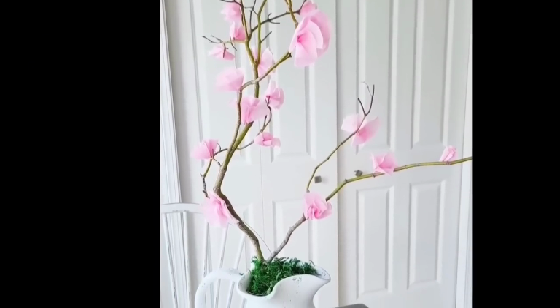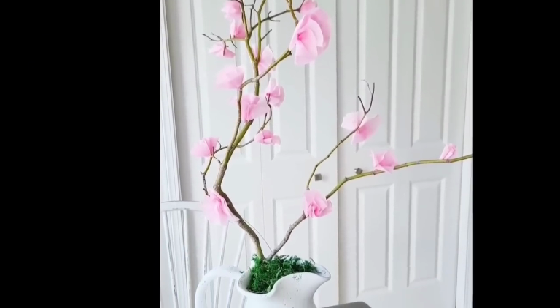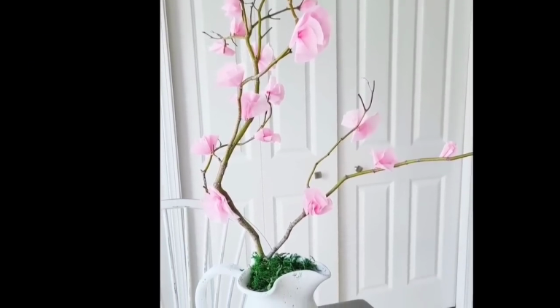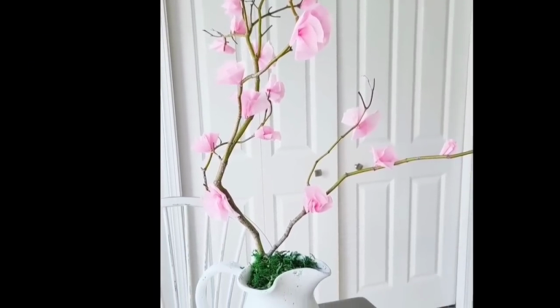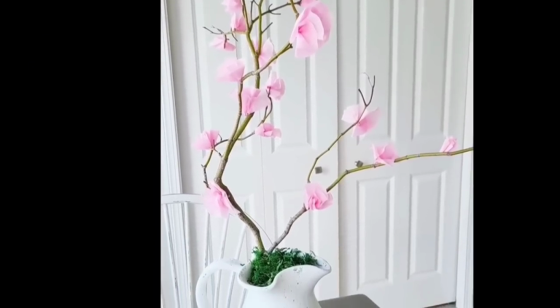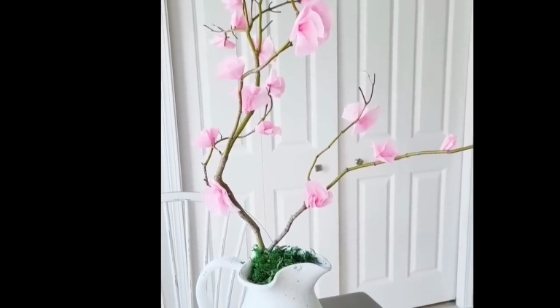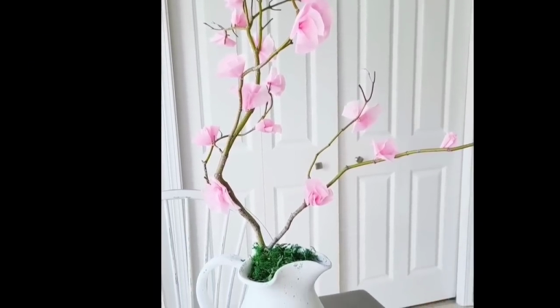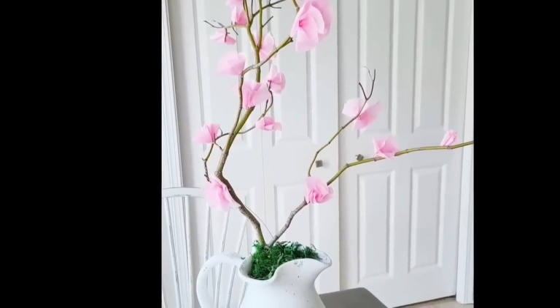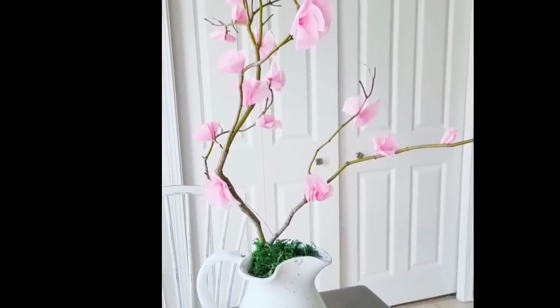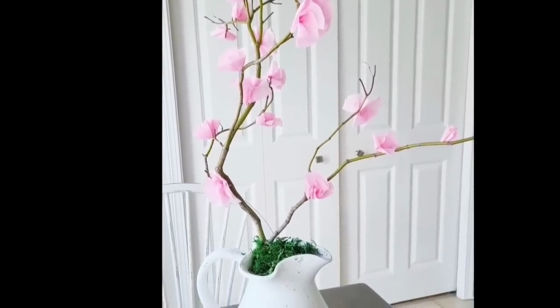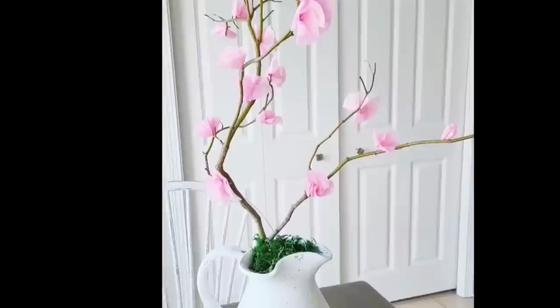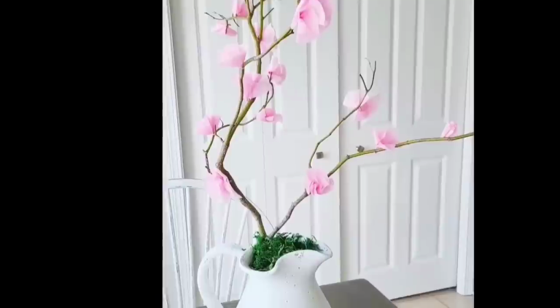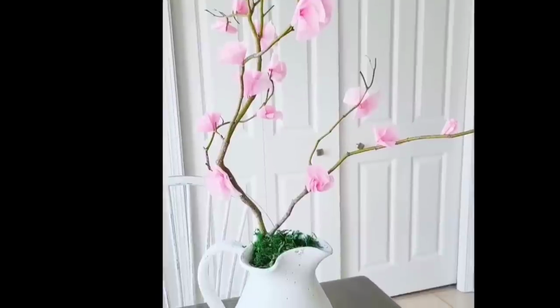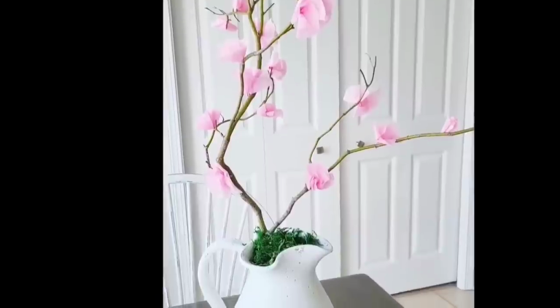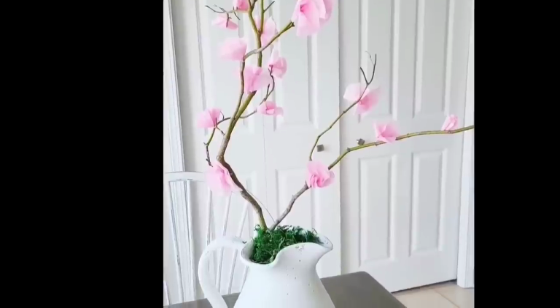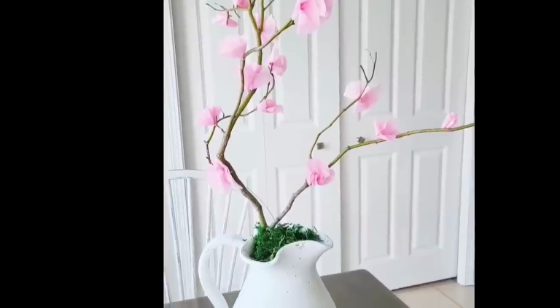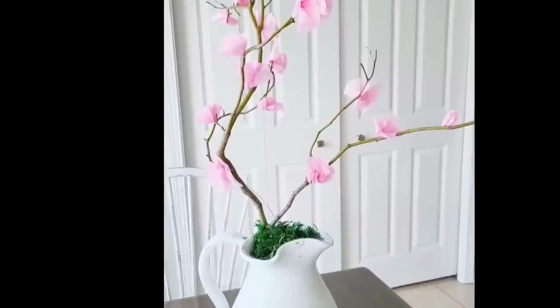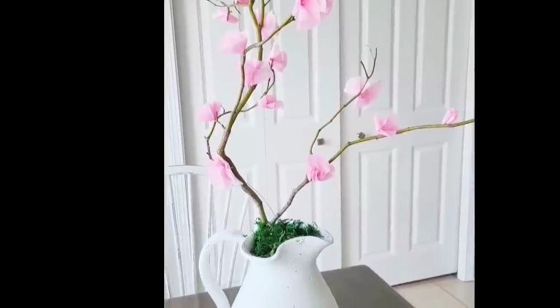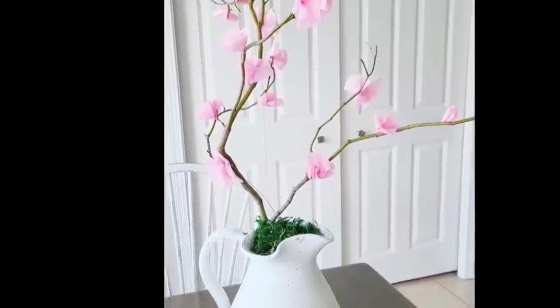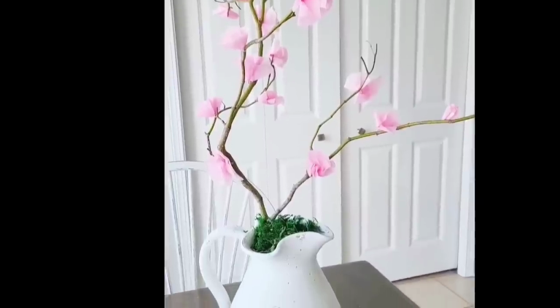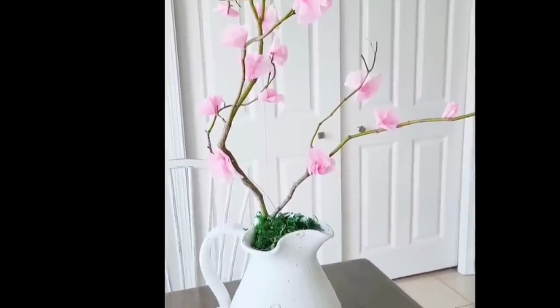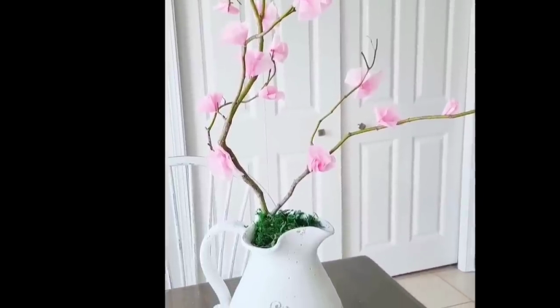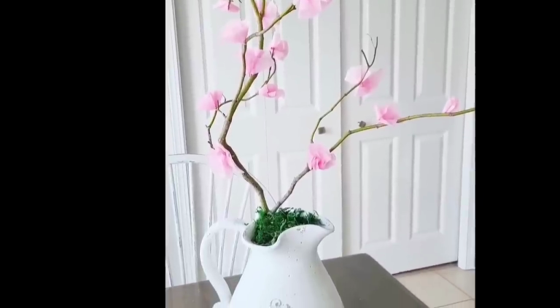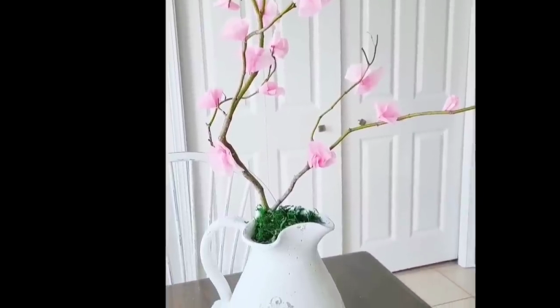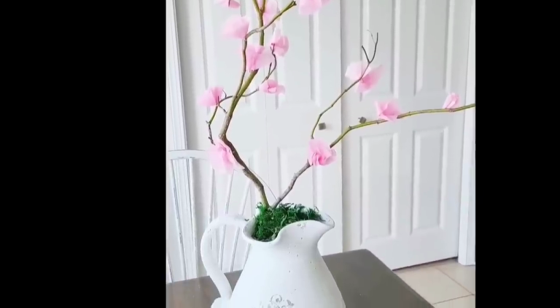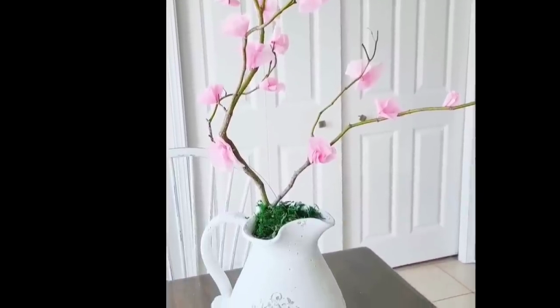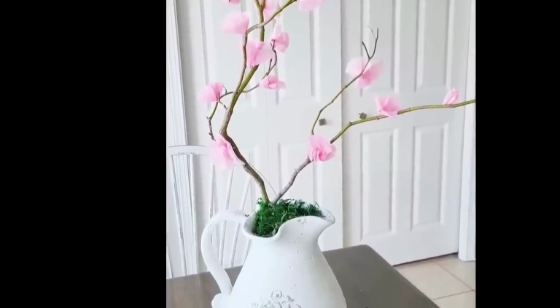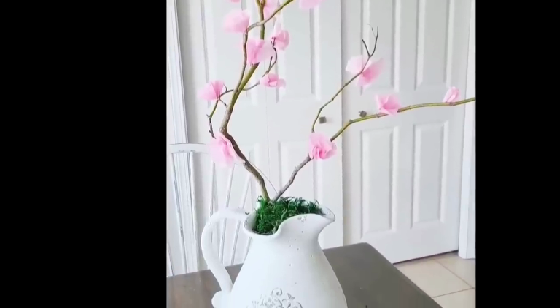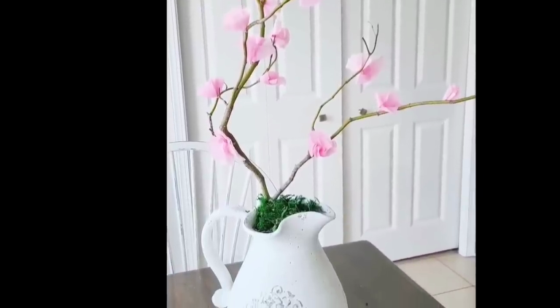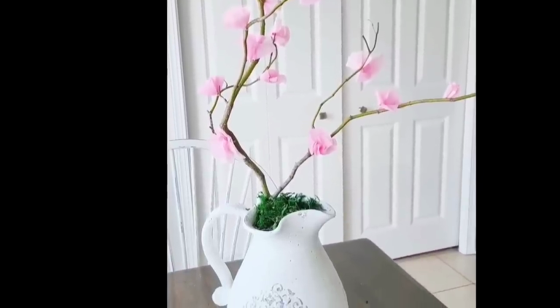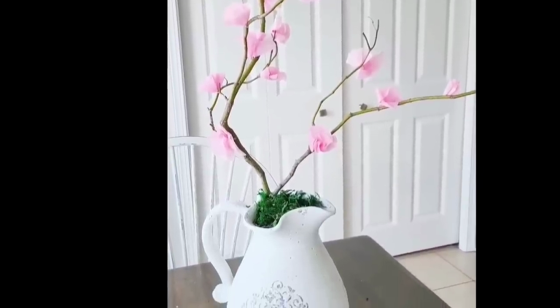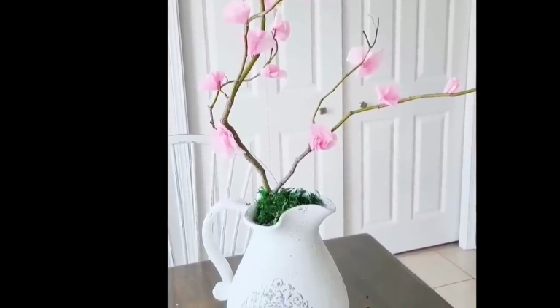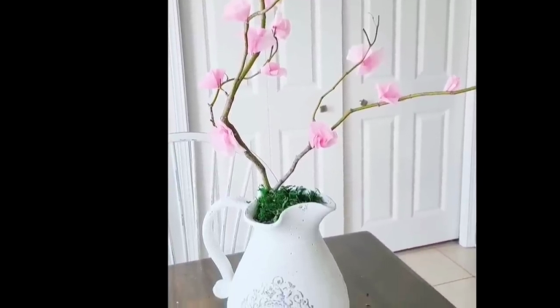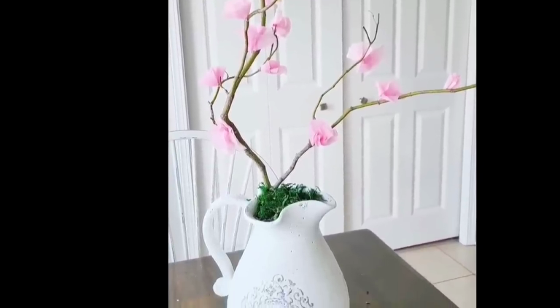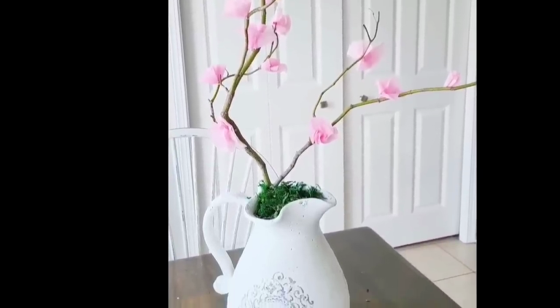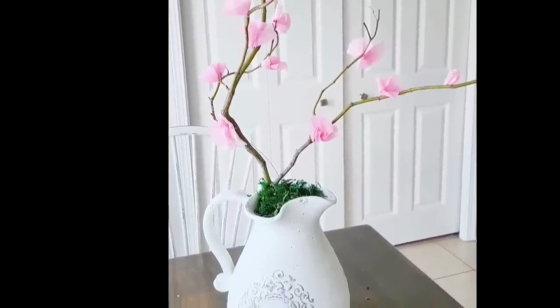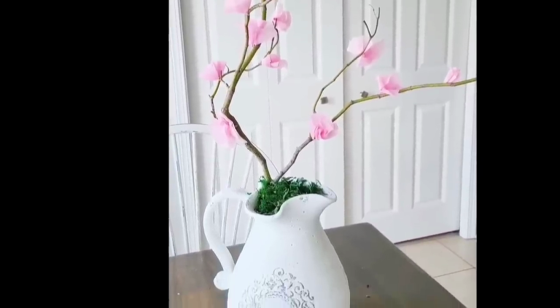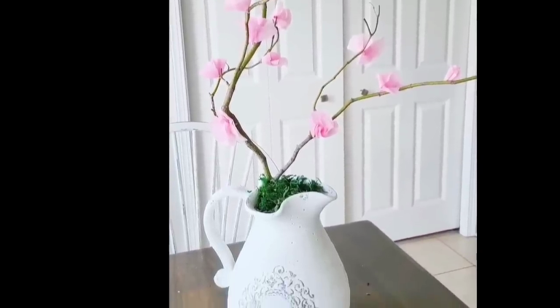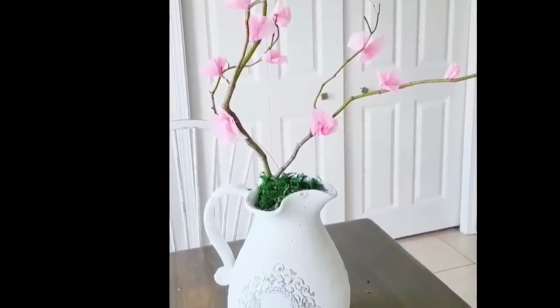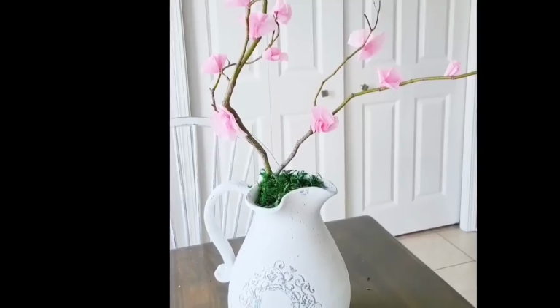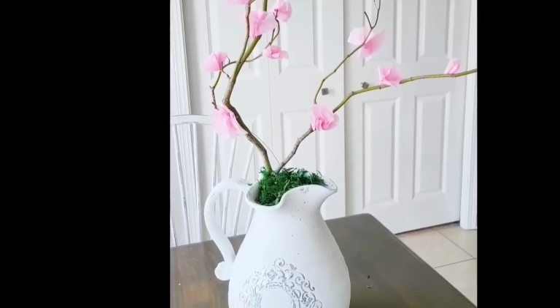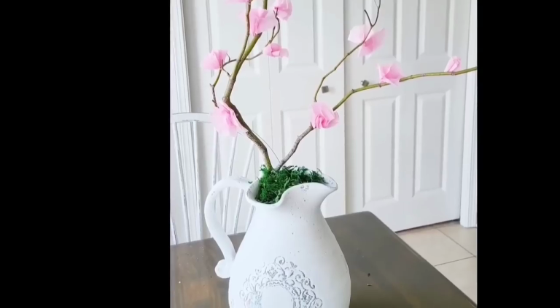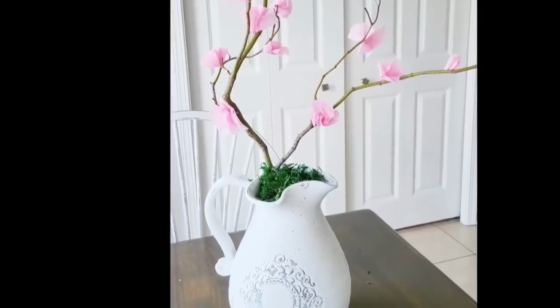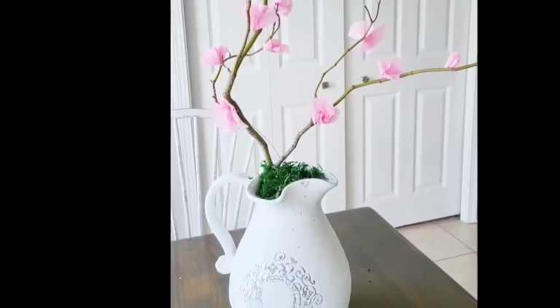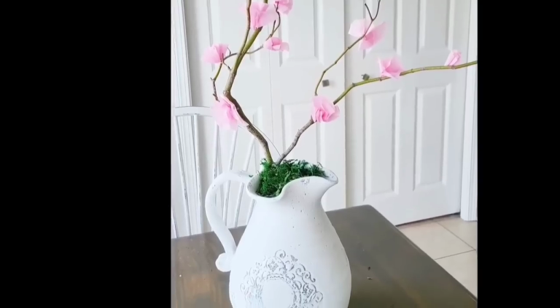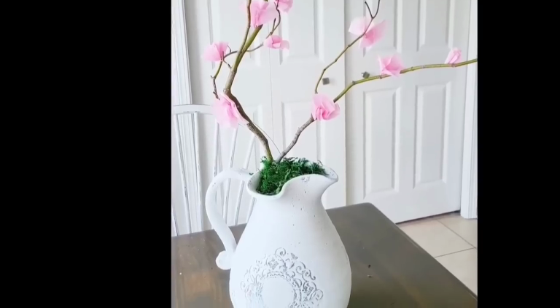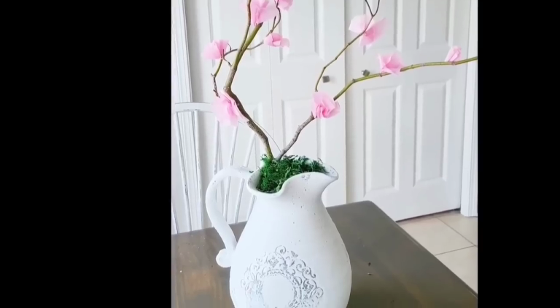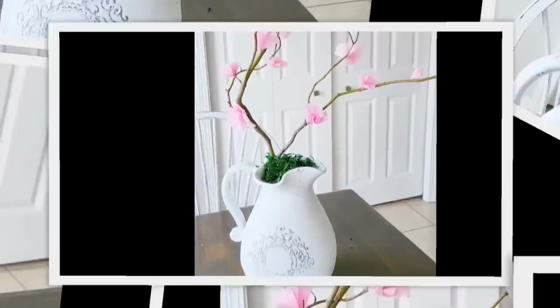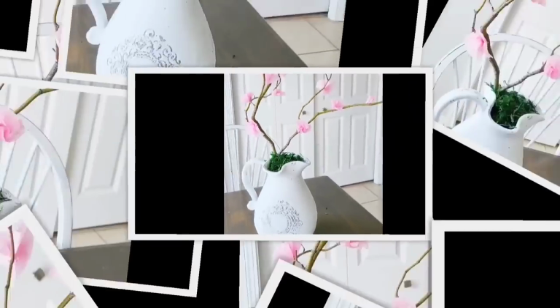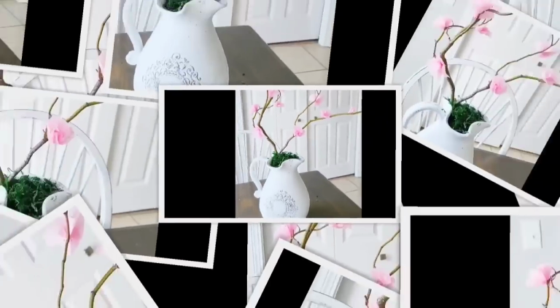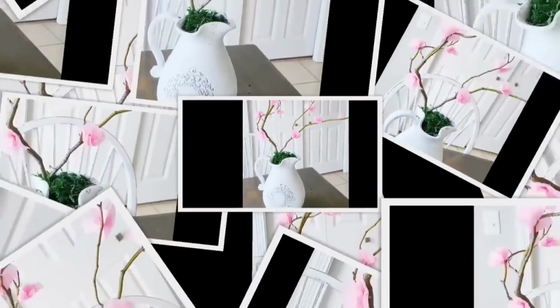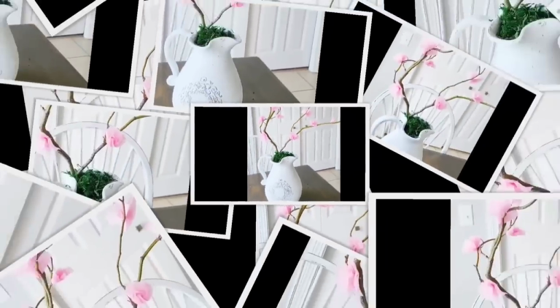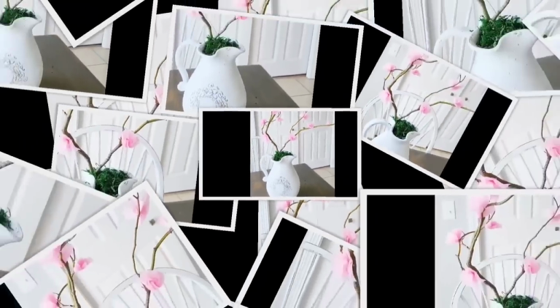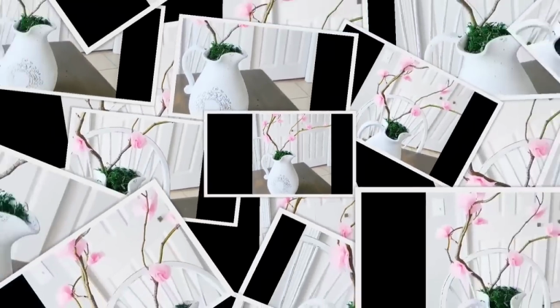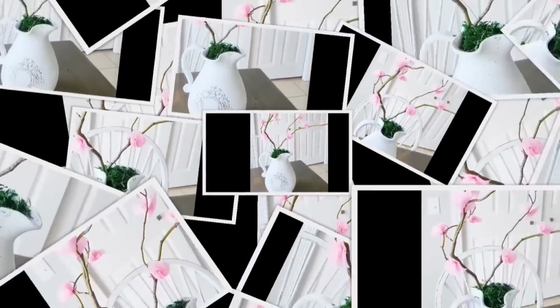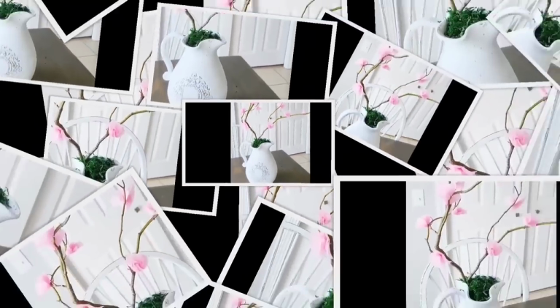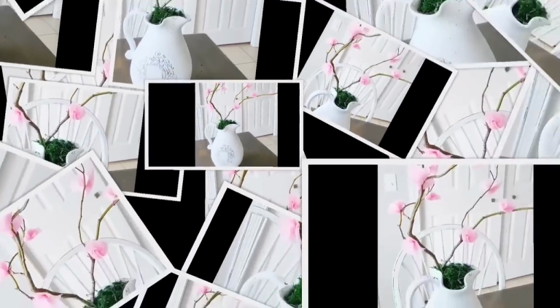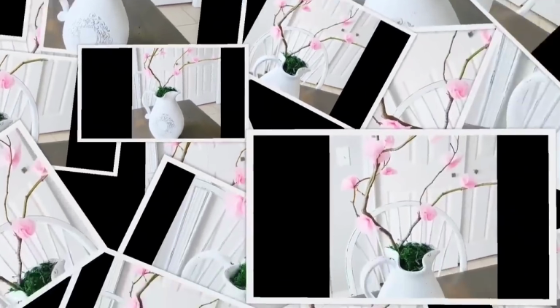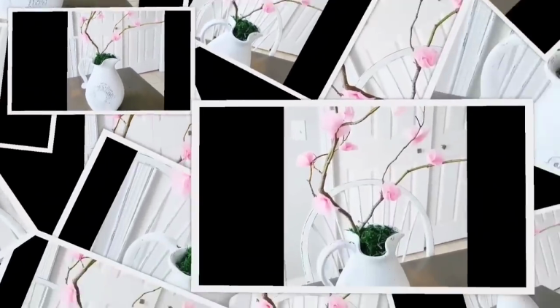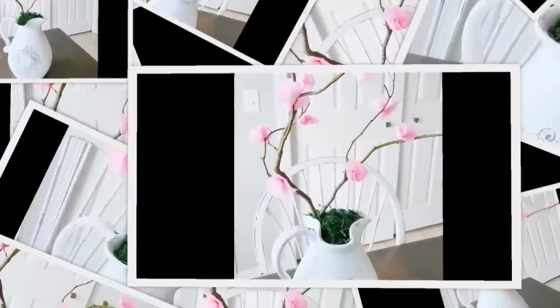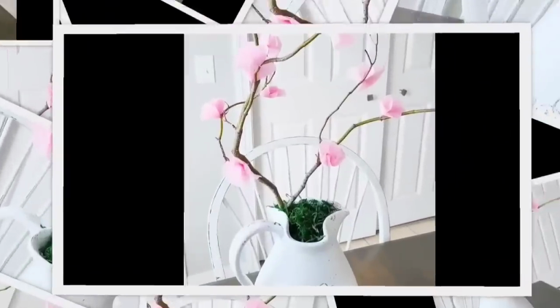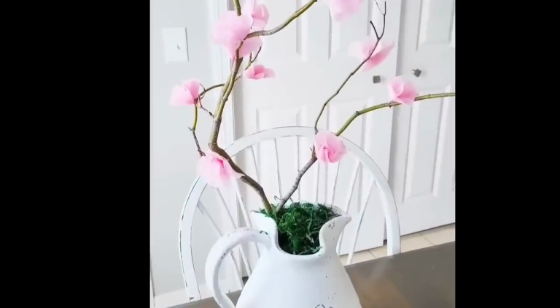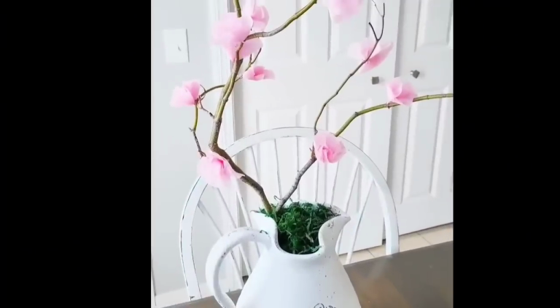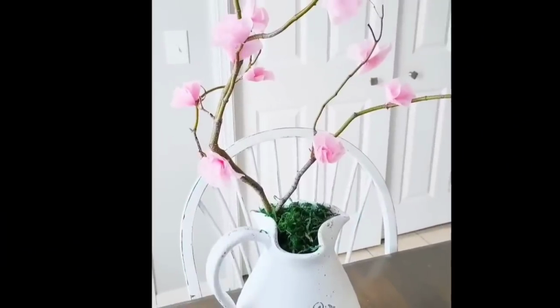I think this blossom tree turned out beautiful. It is my favorite from today. I have it right on my dining room table and I love it.